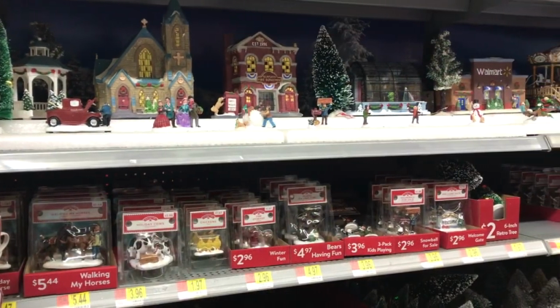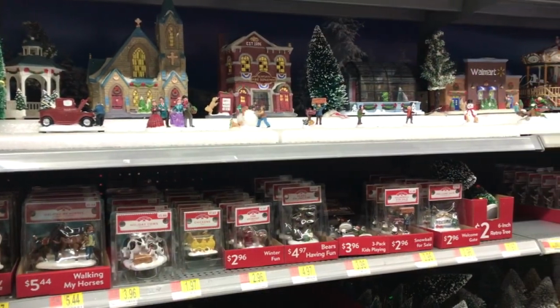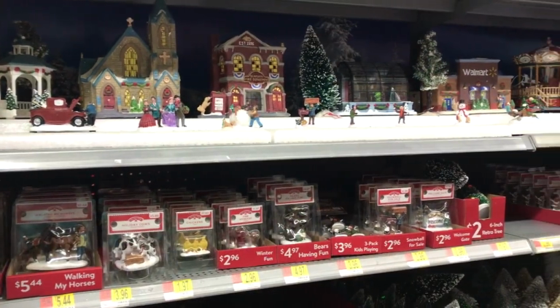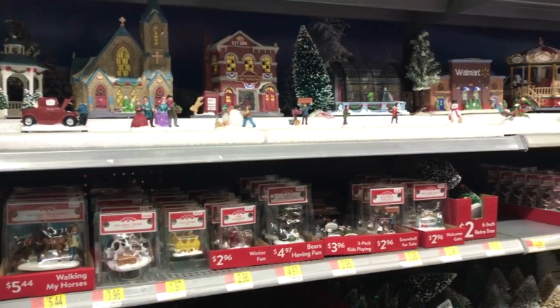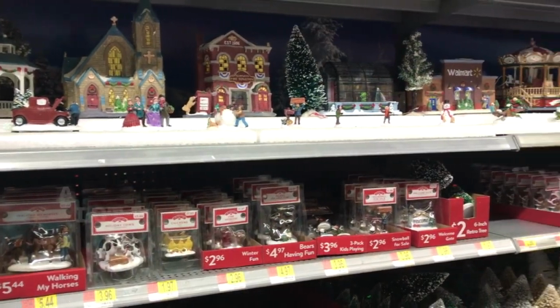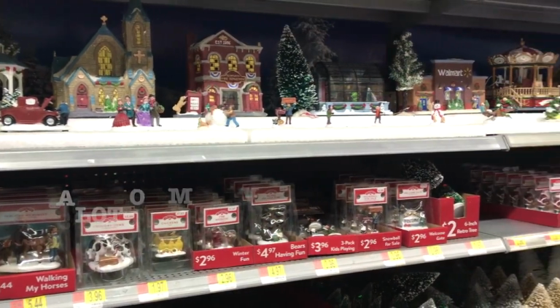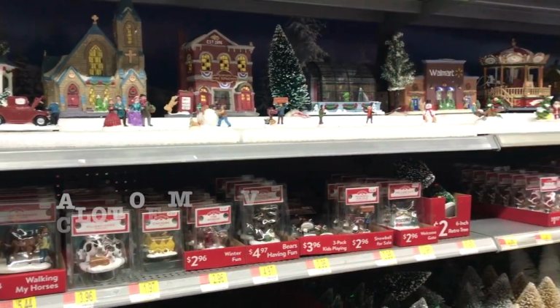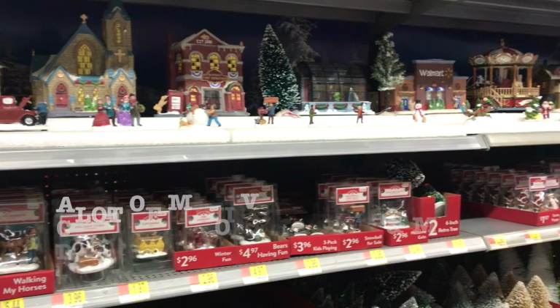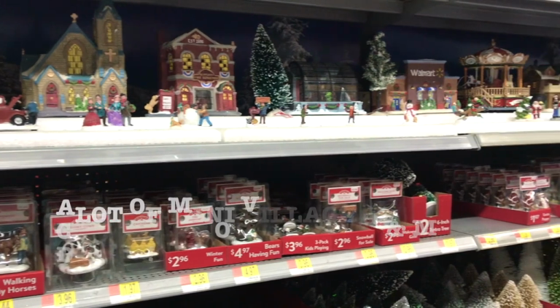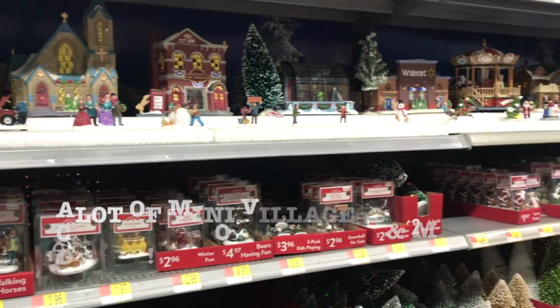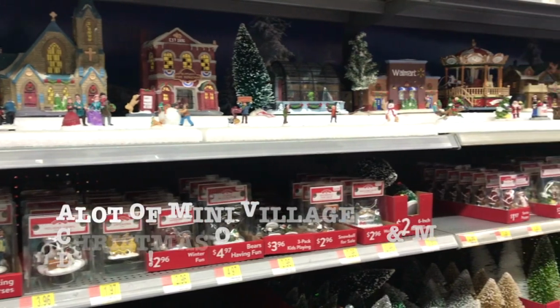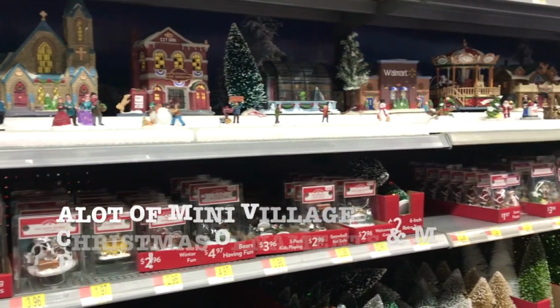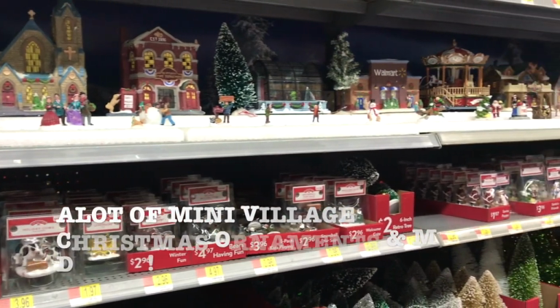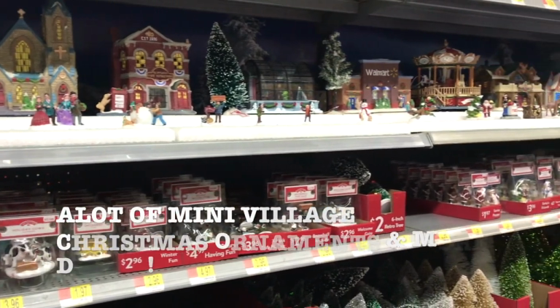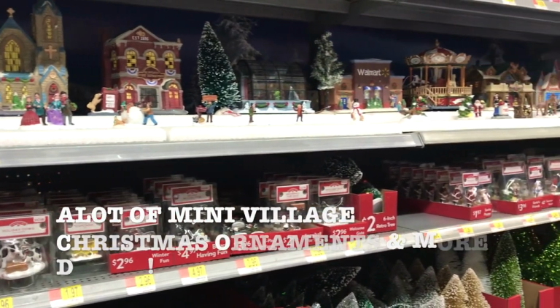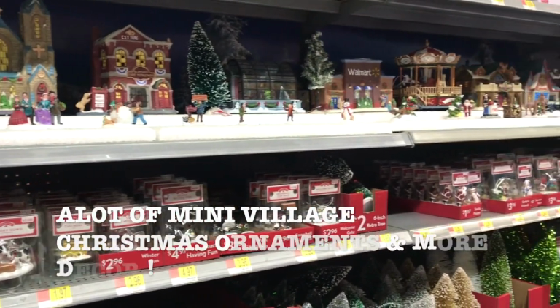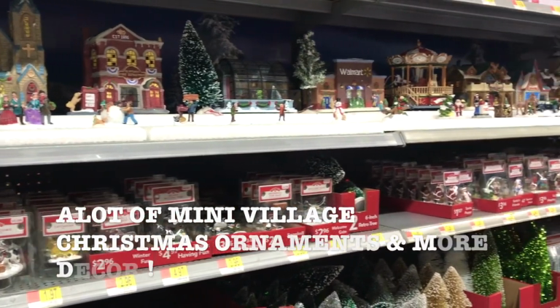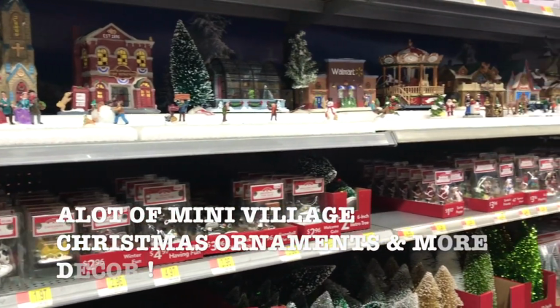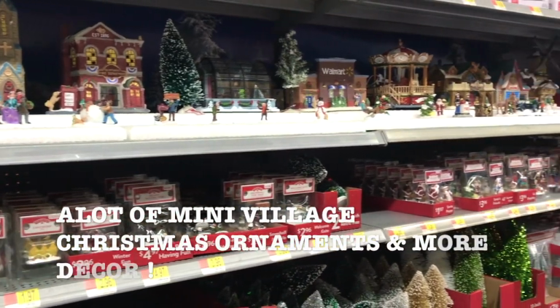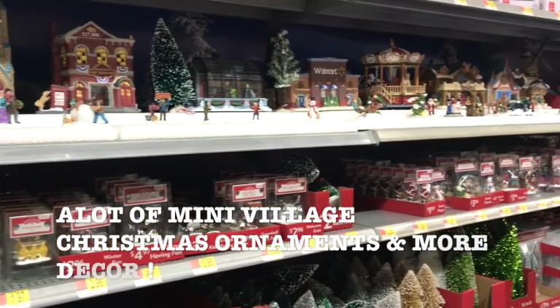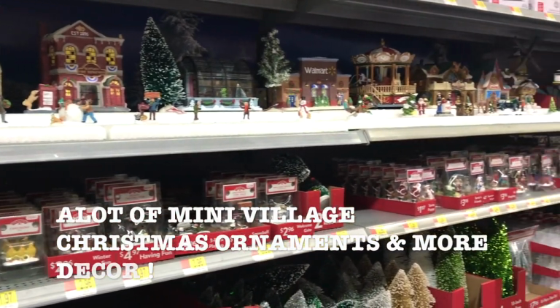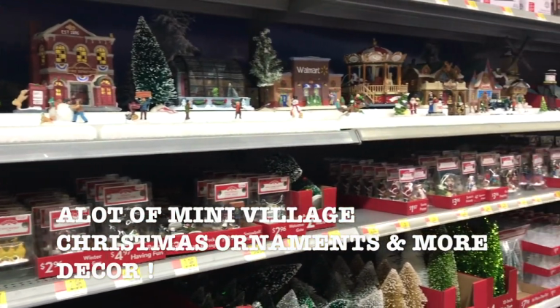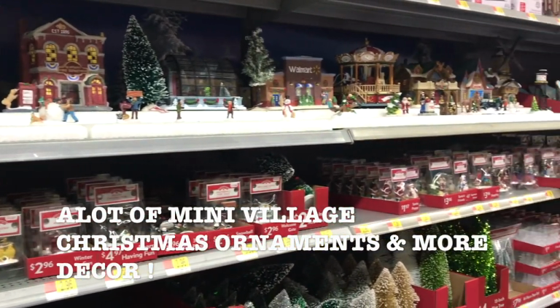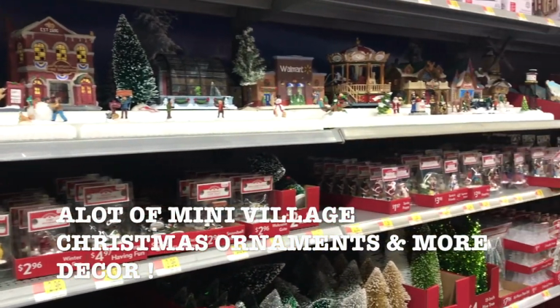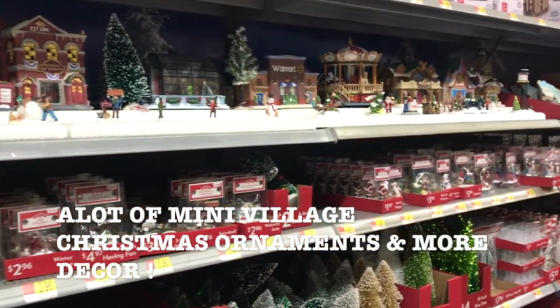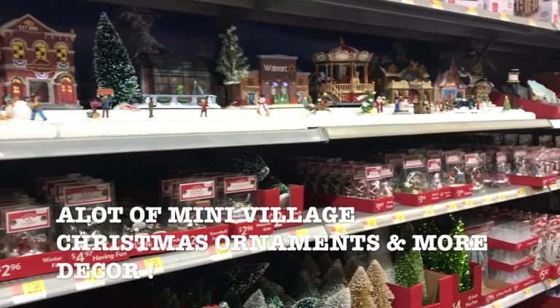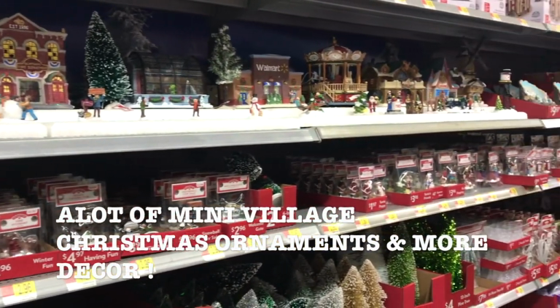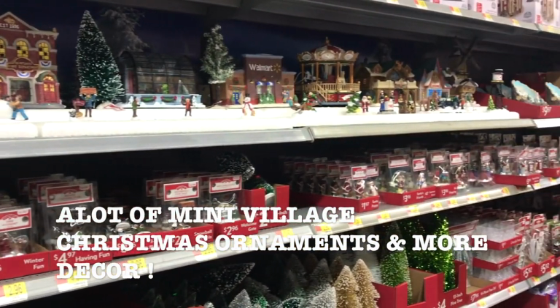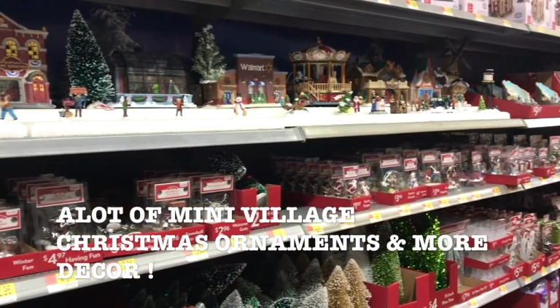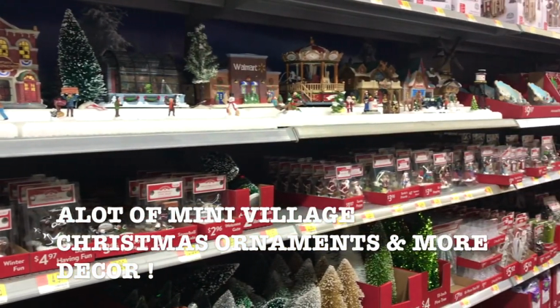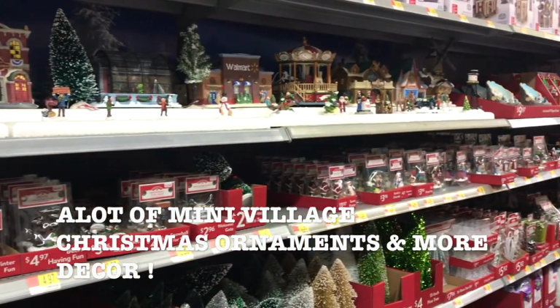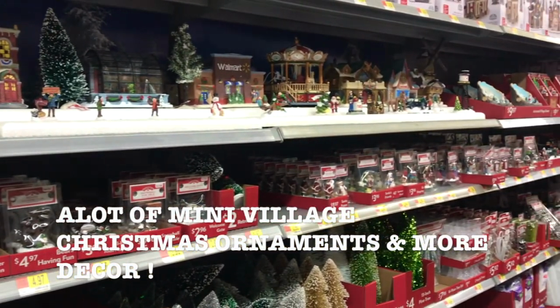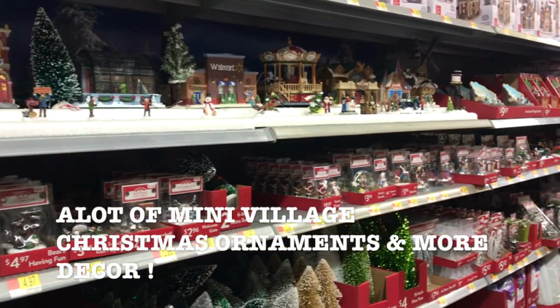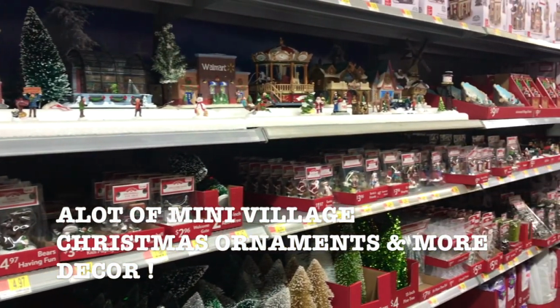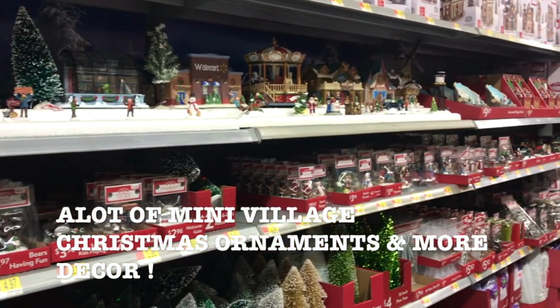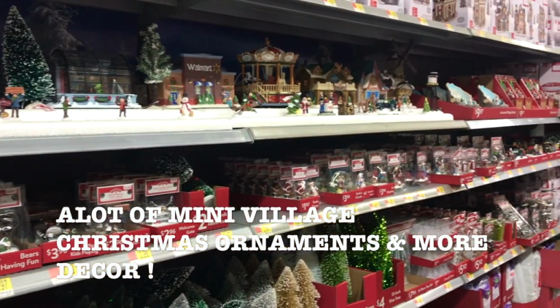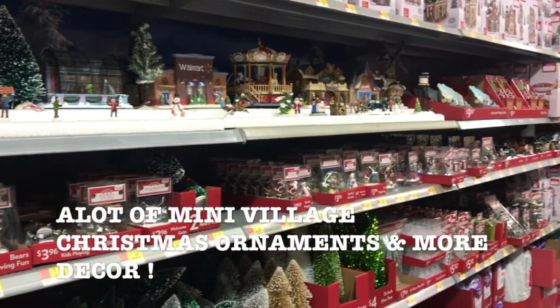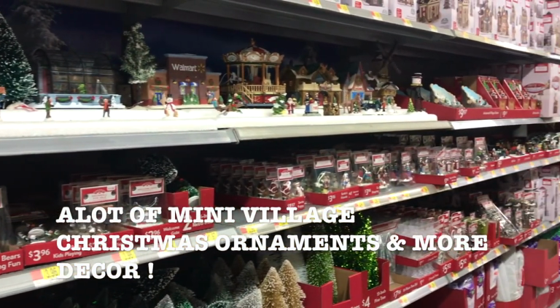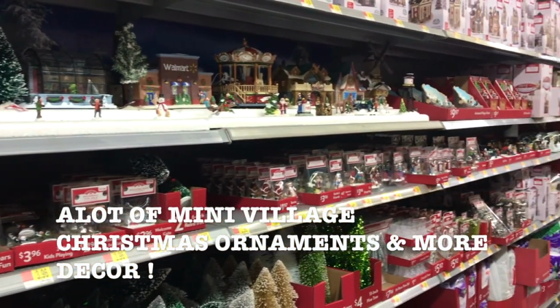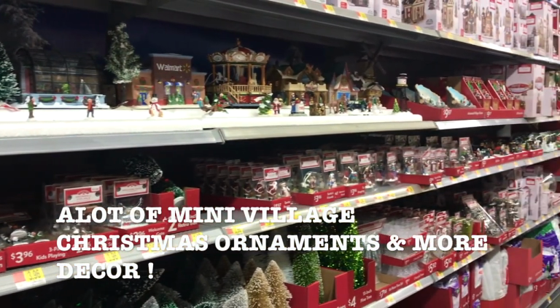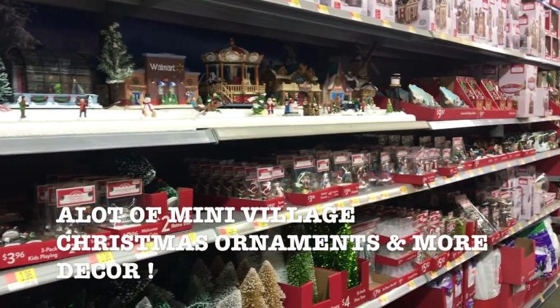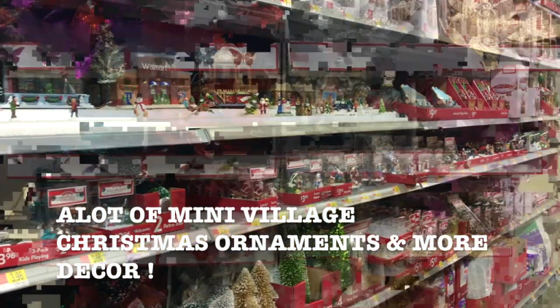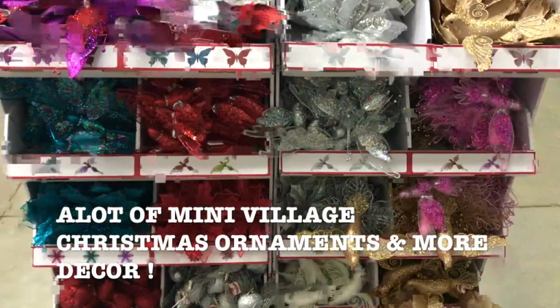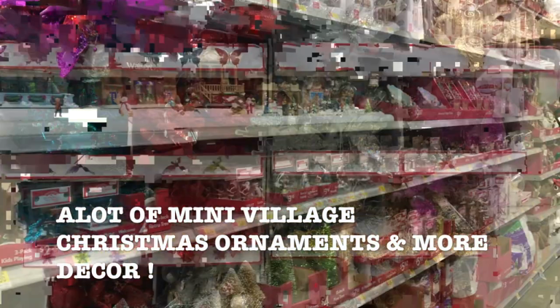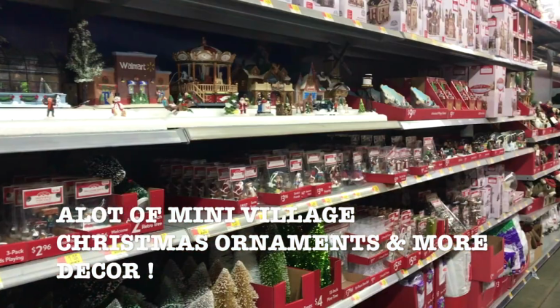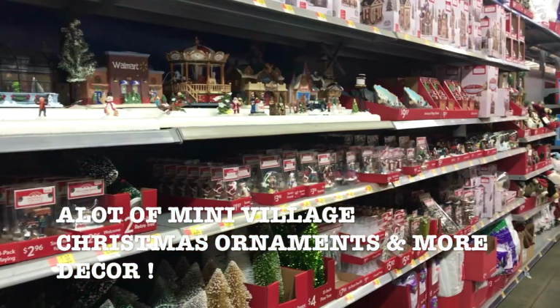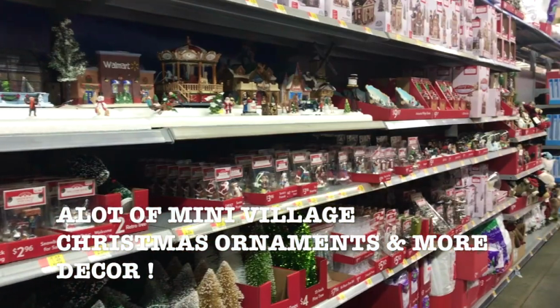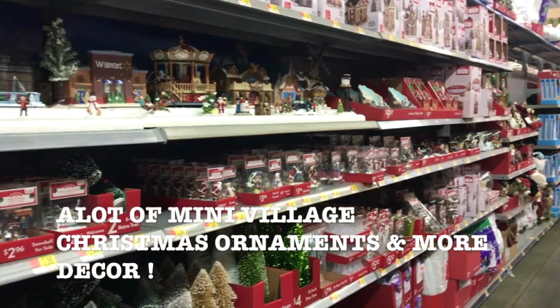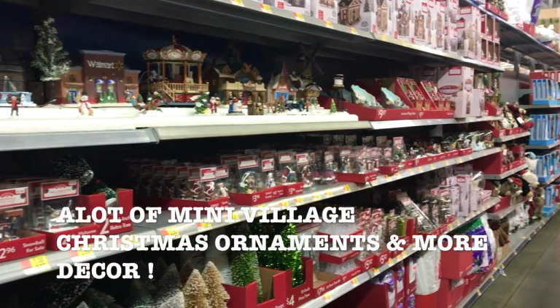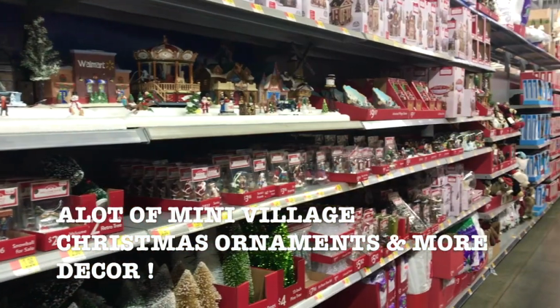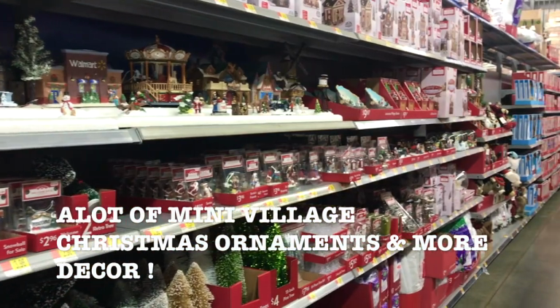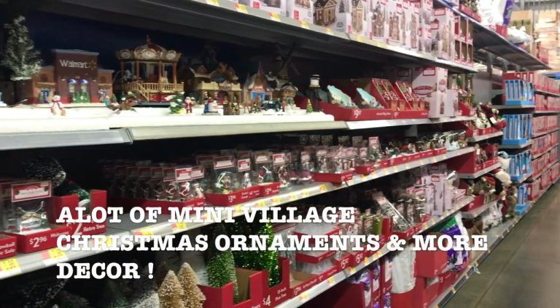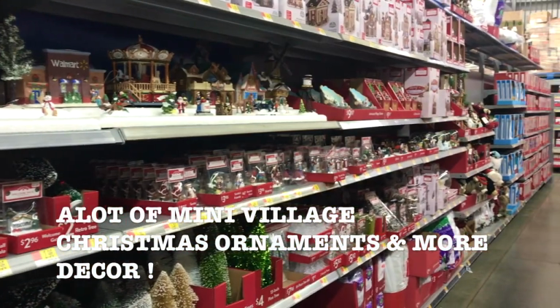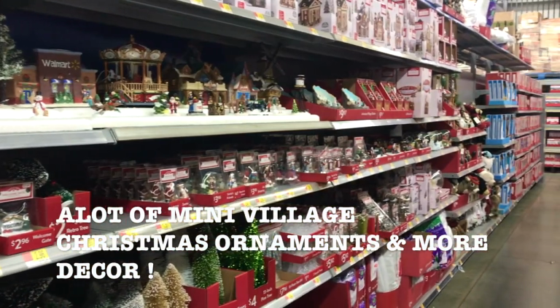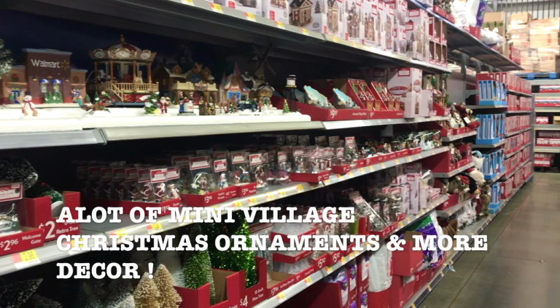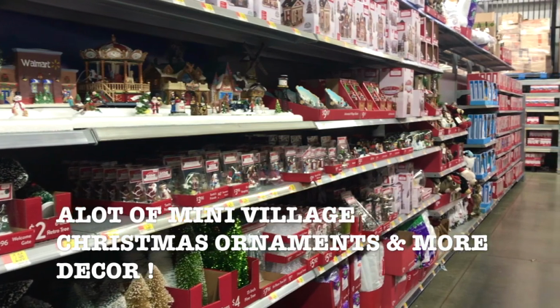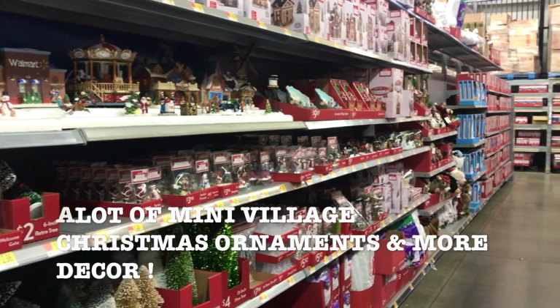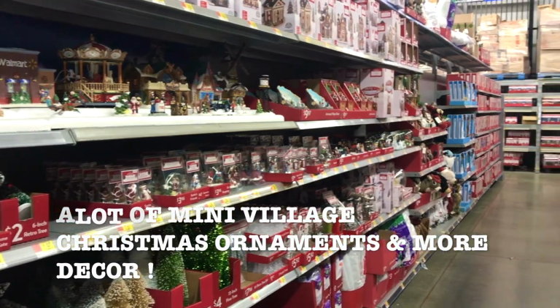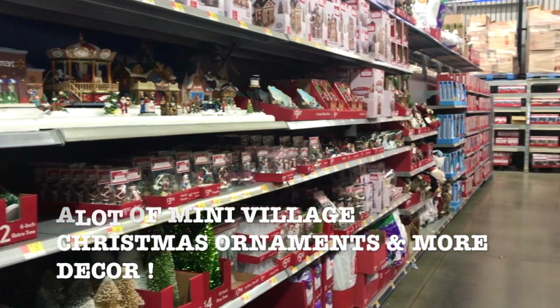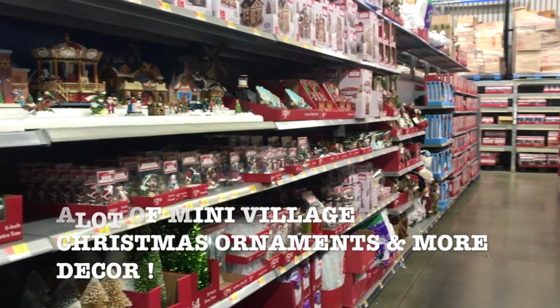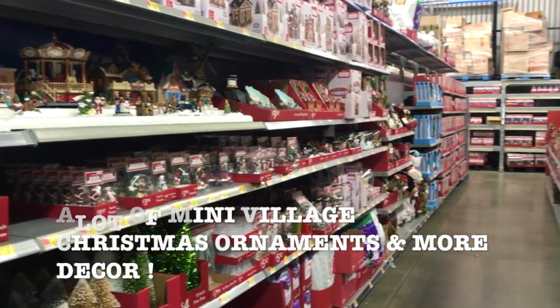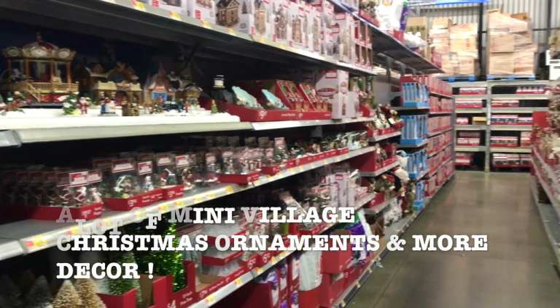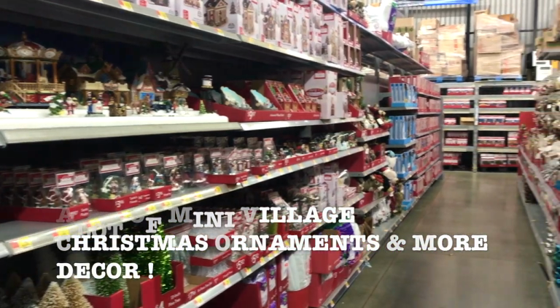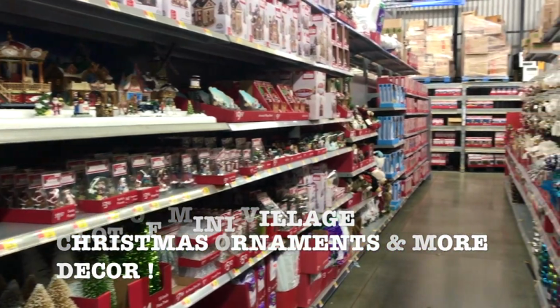There are so many ornaments, picks, and decor items to choose from. The possibilities of decorating are endless.